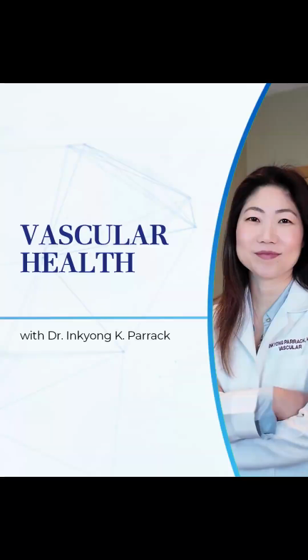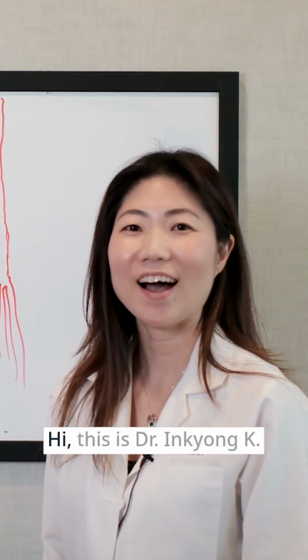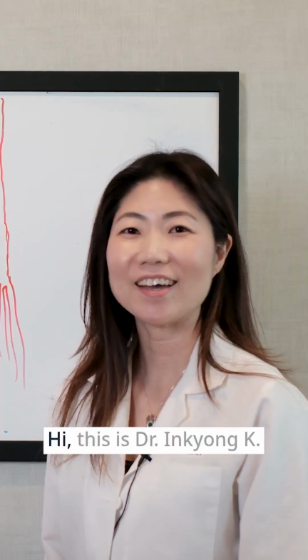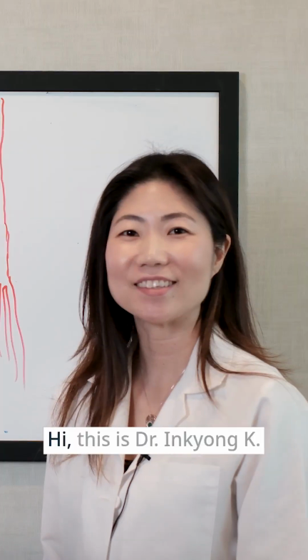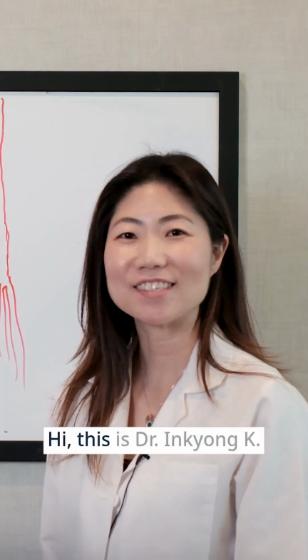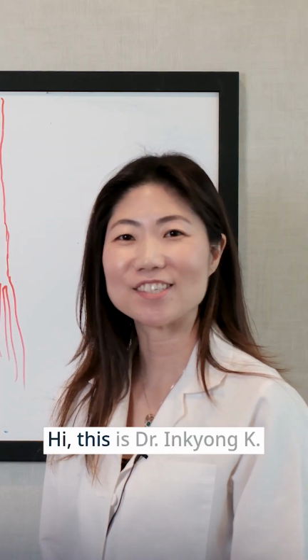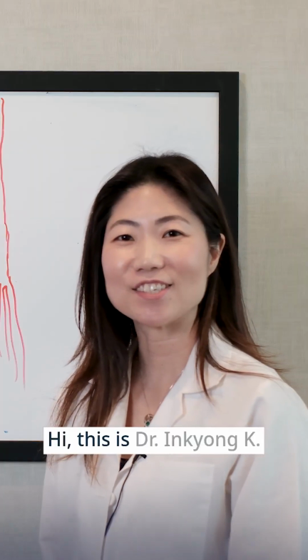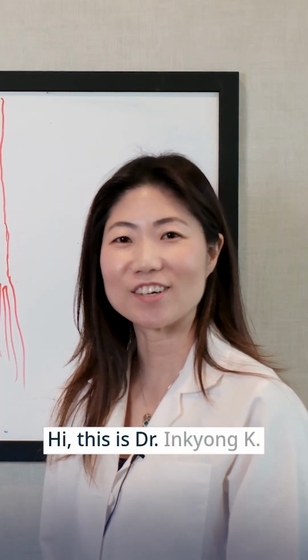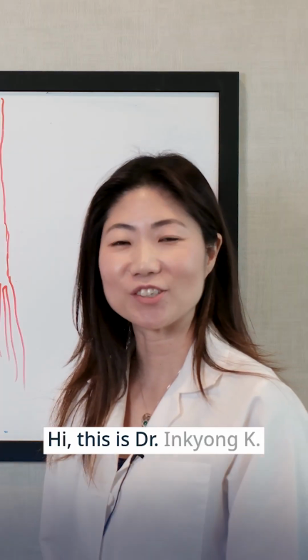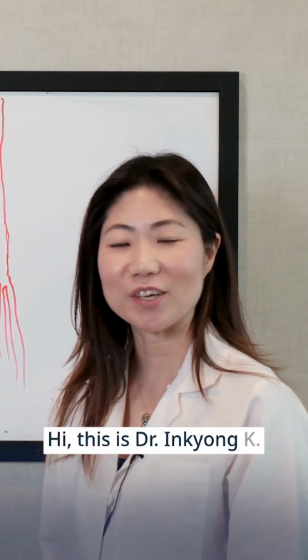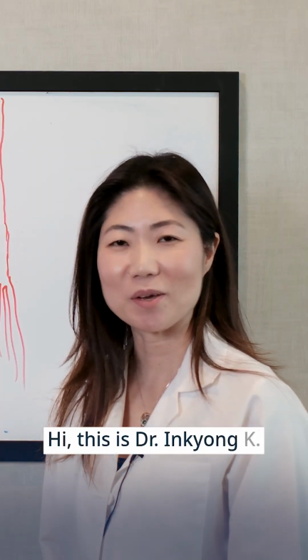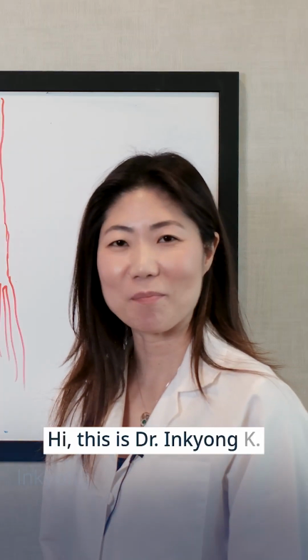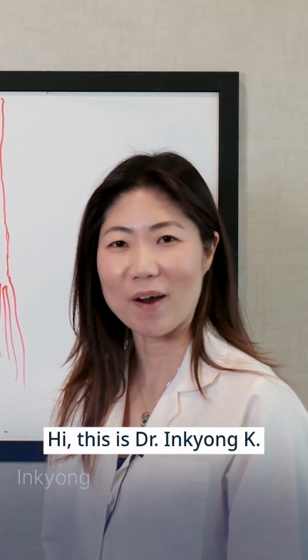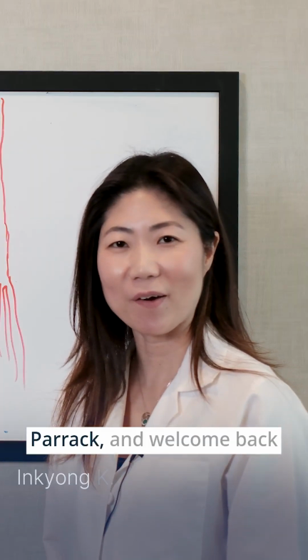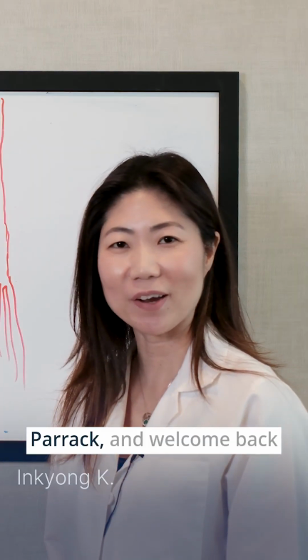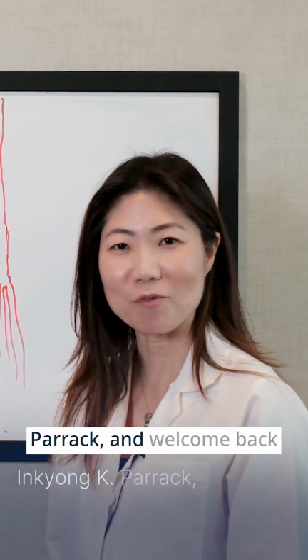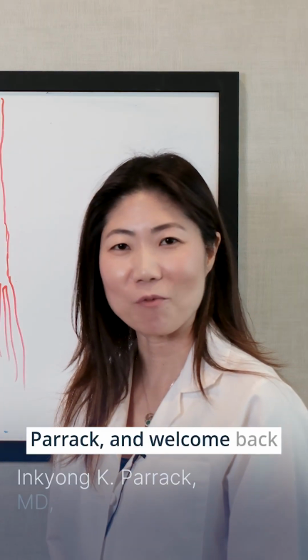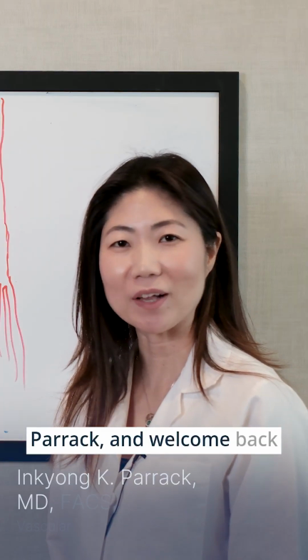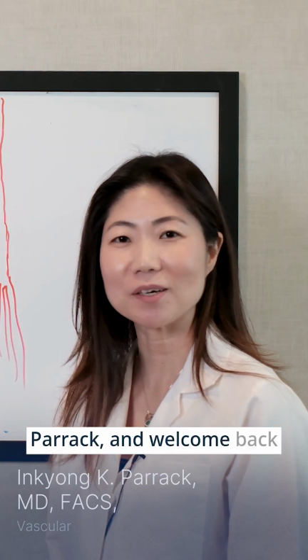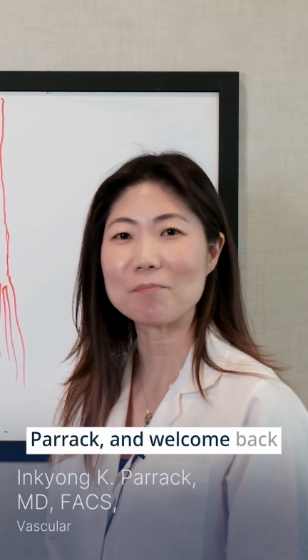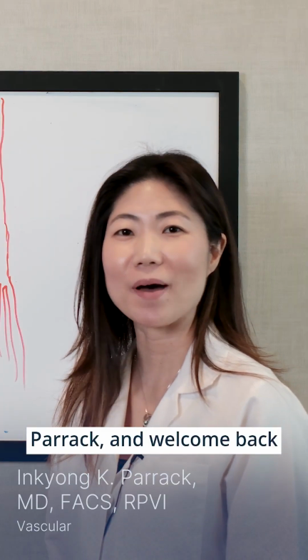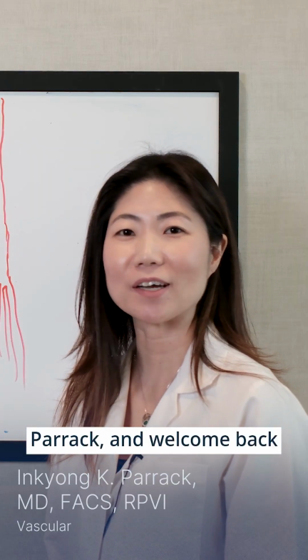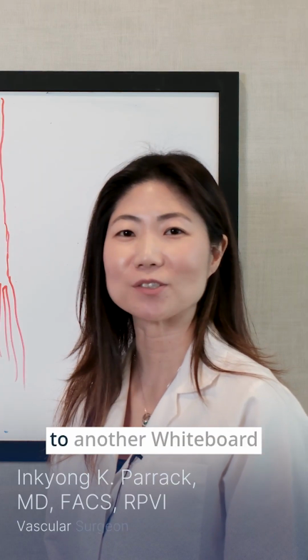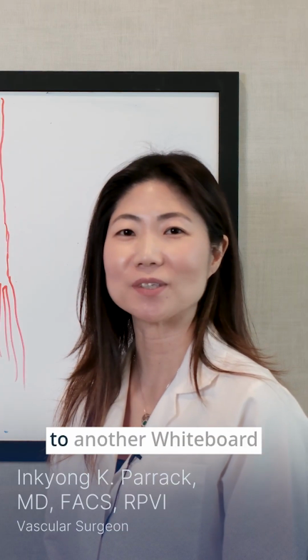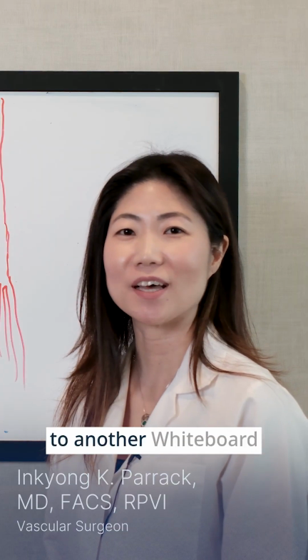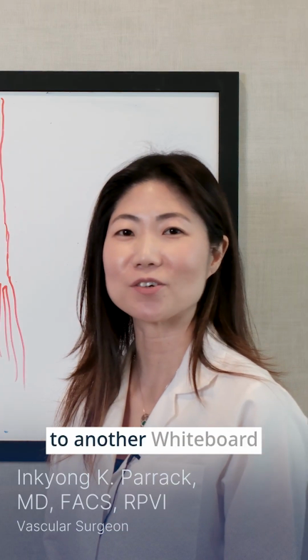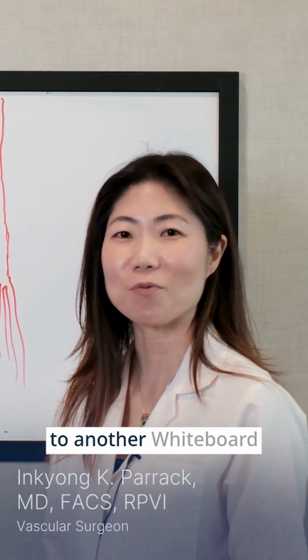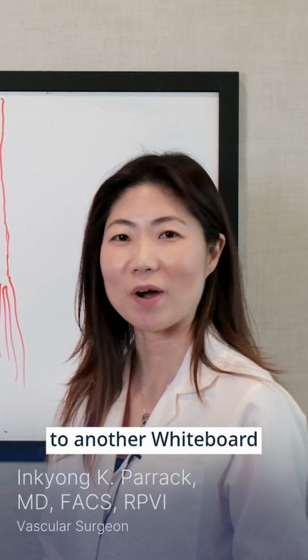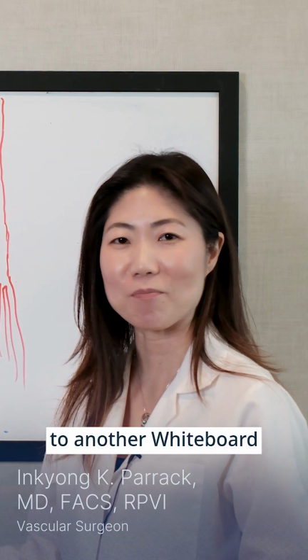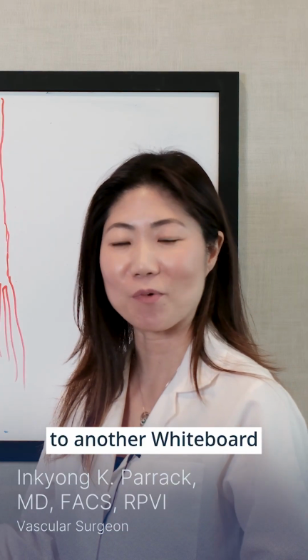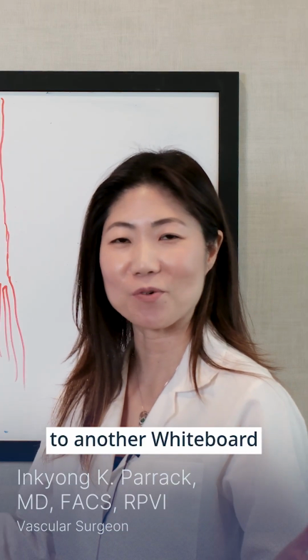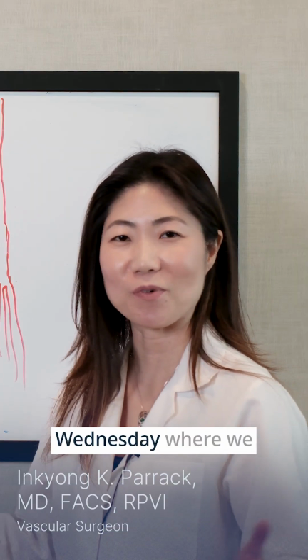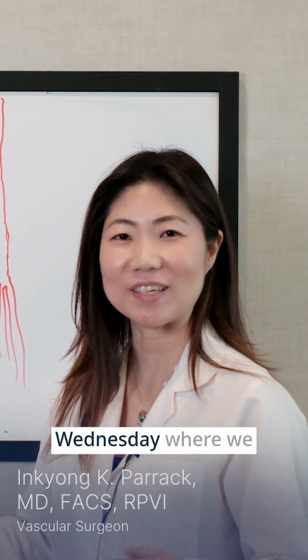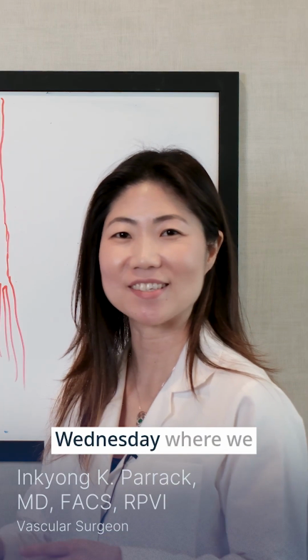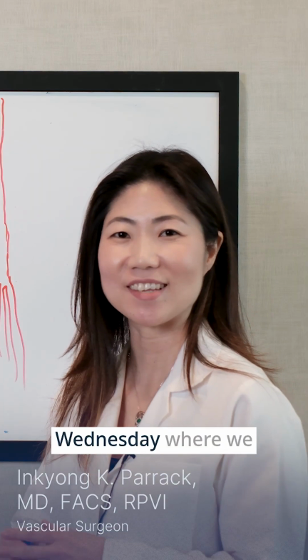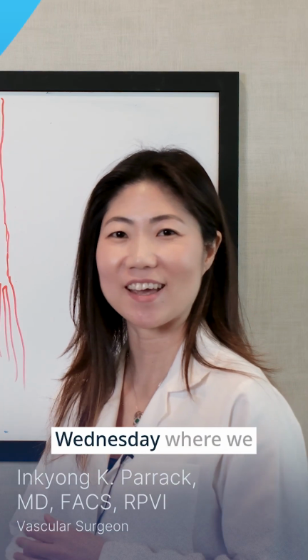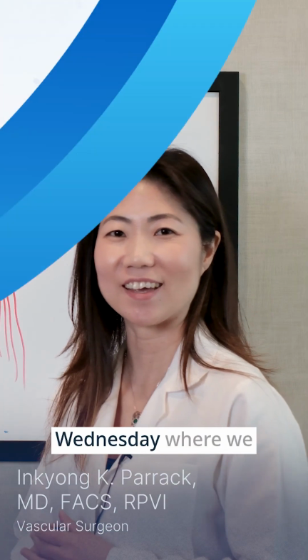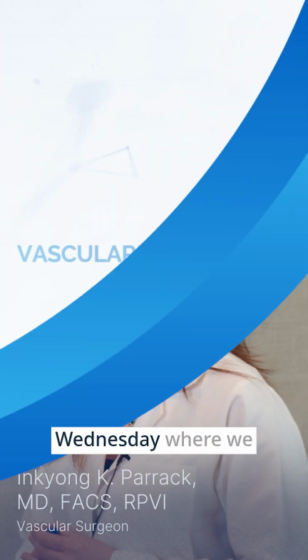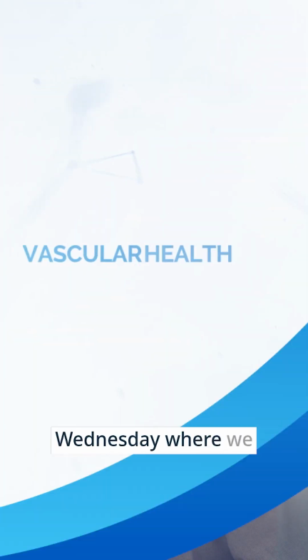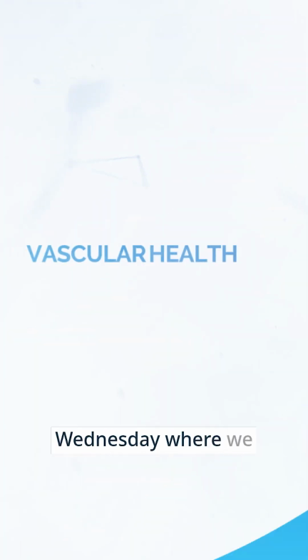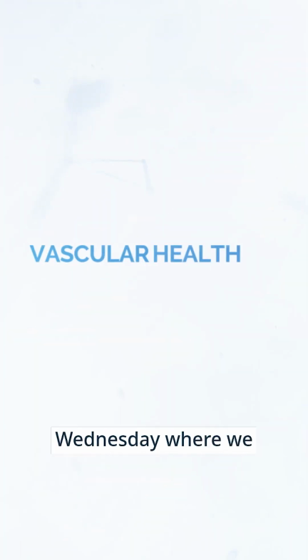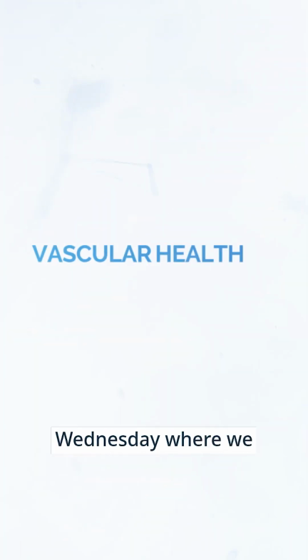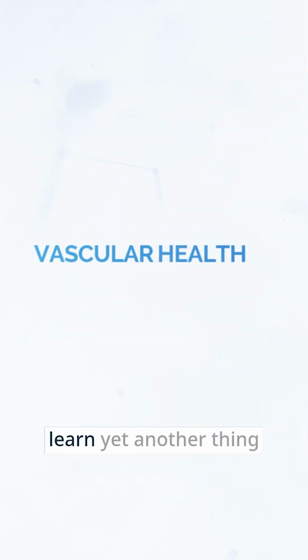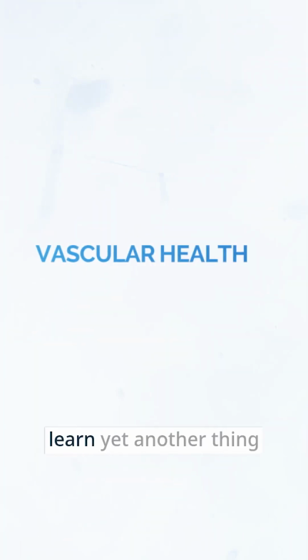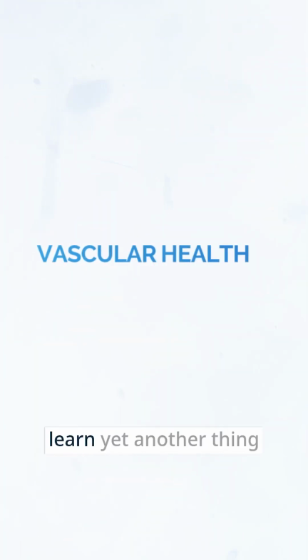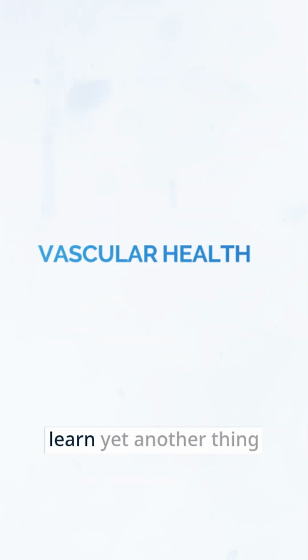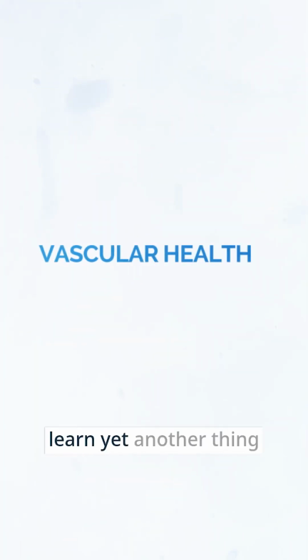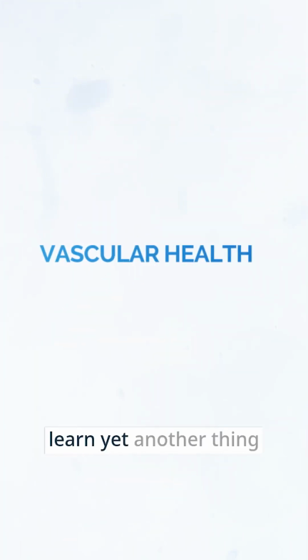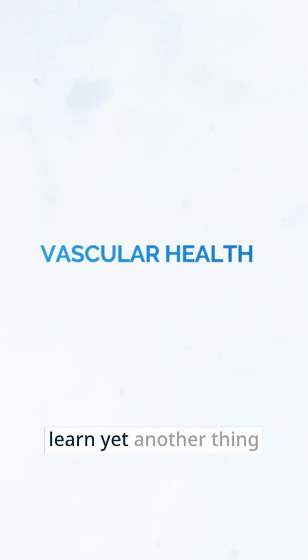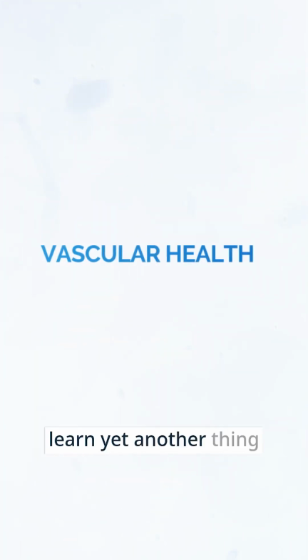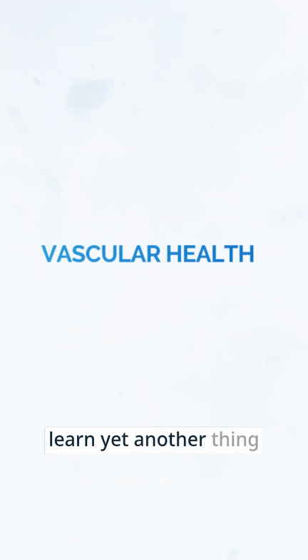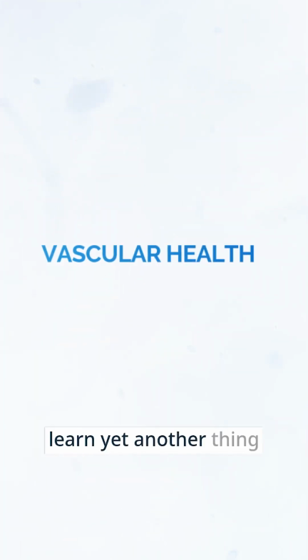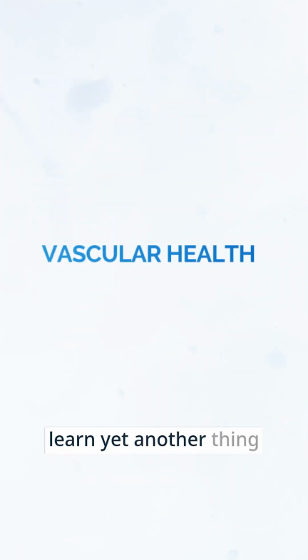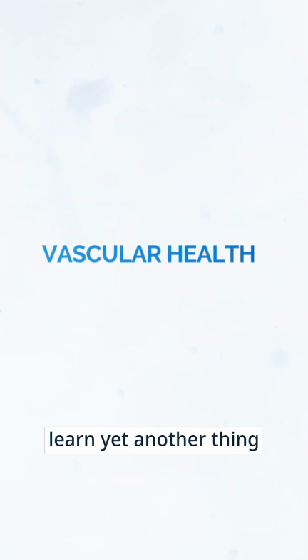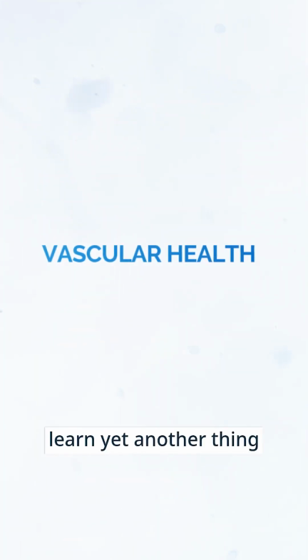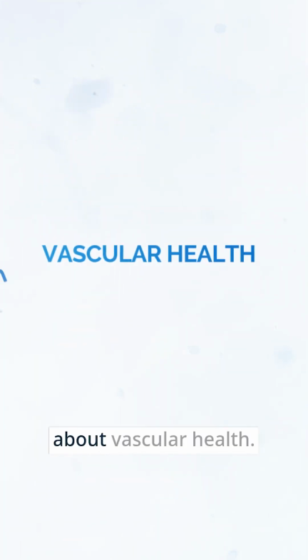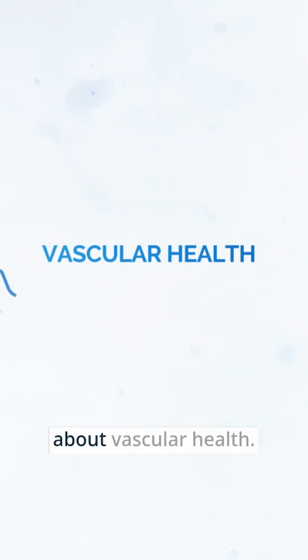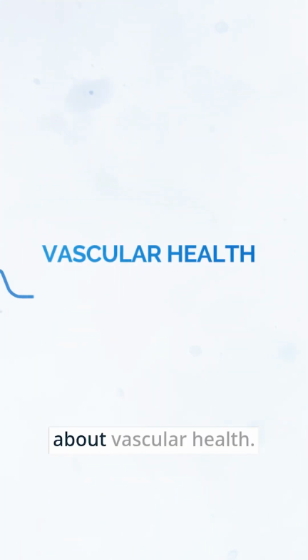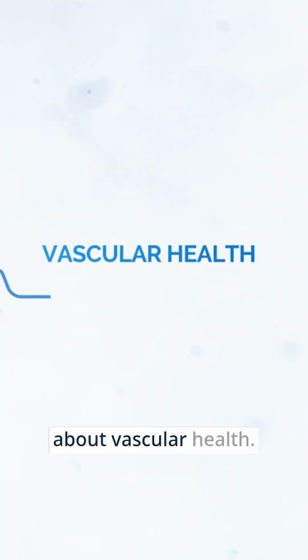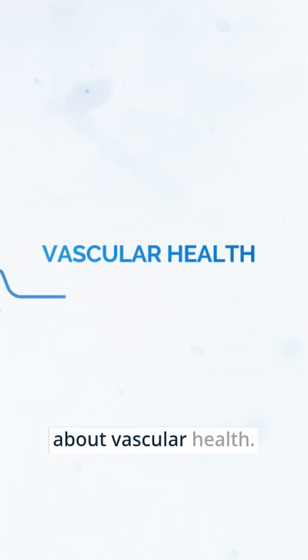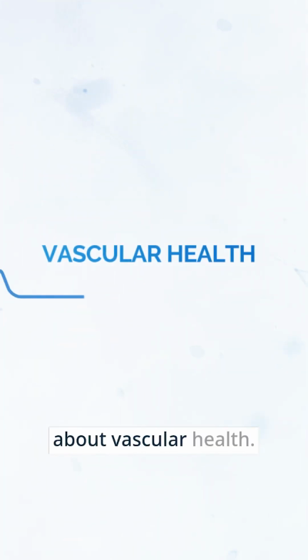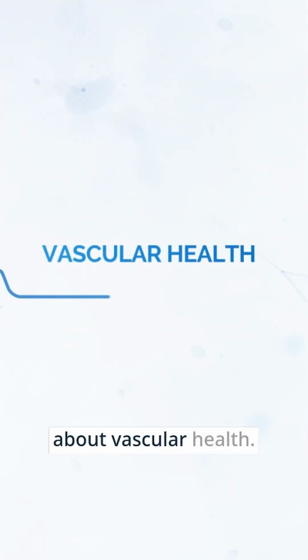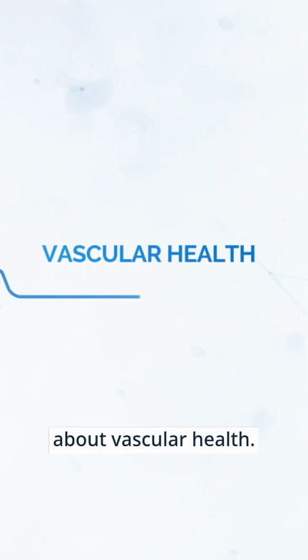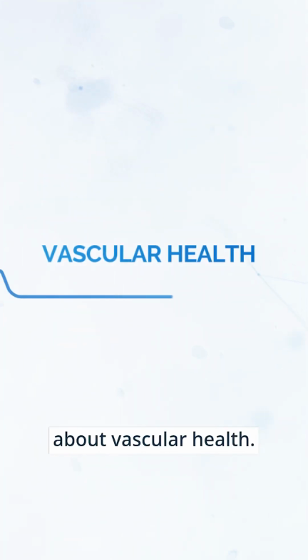Hi, this is Dr. Inky Parikh, and welcome back to another Whiteboard Wednesday, where we learn yet another thing about vascular health.